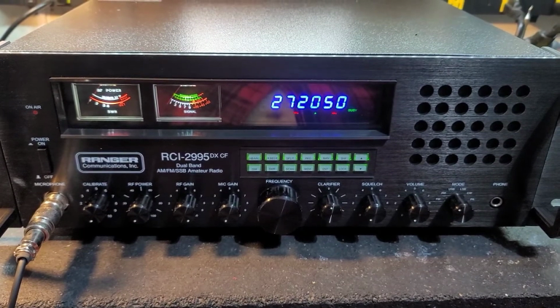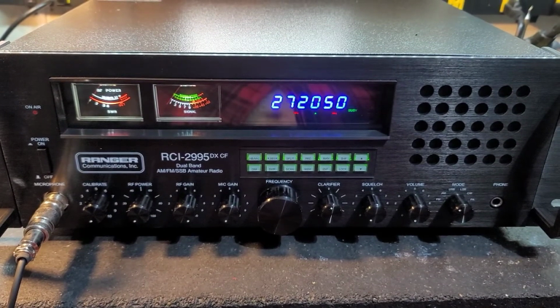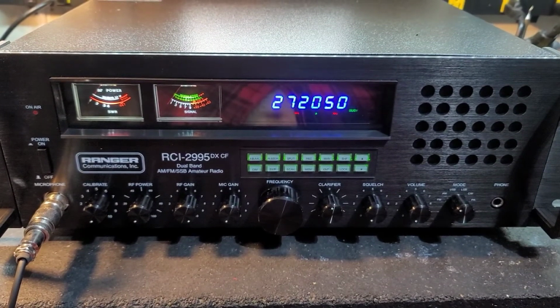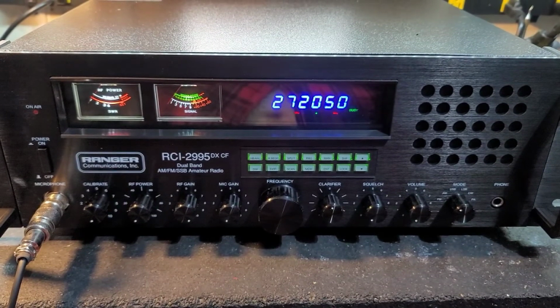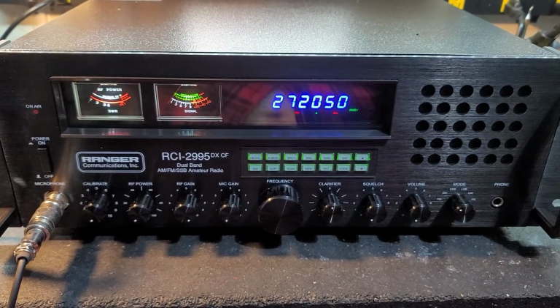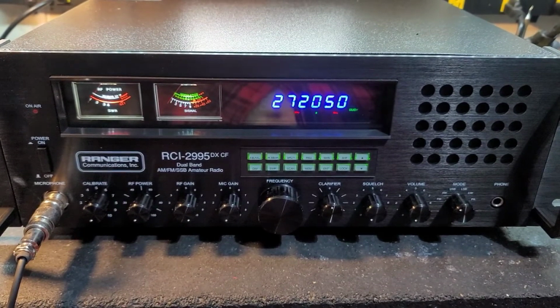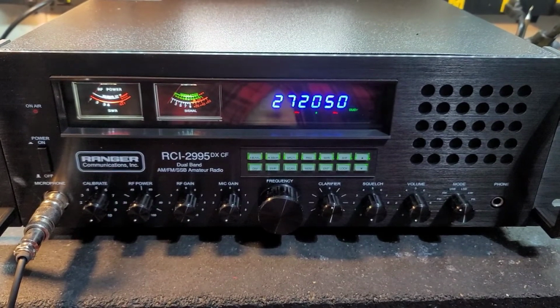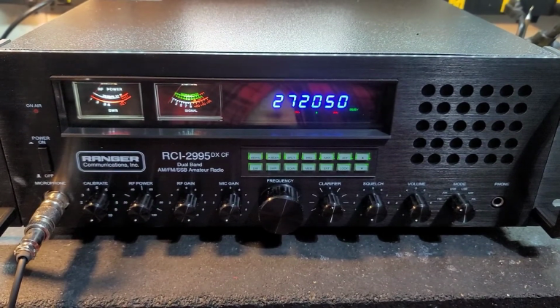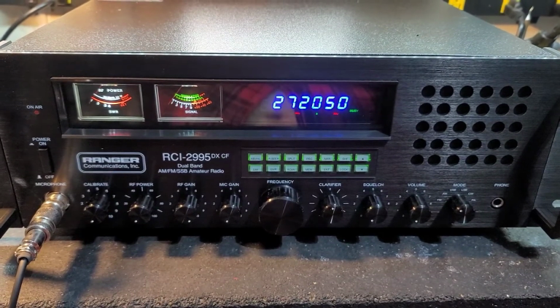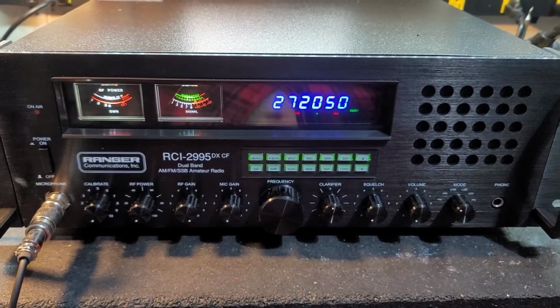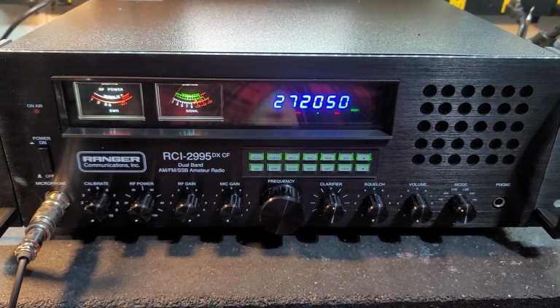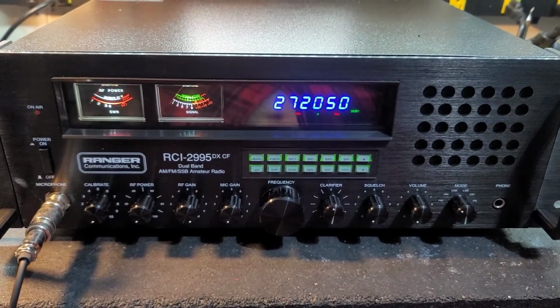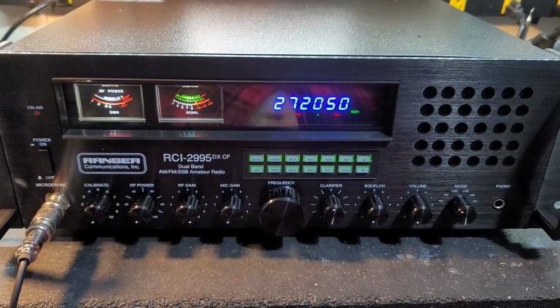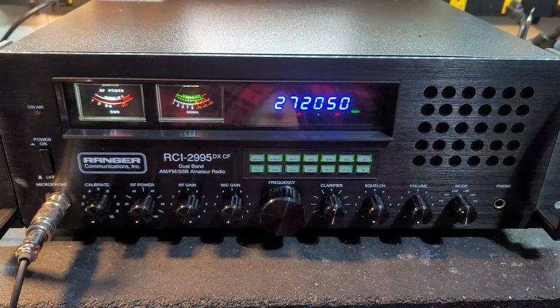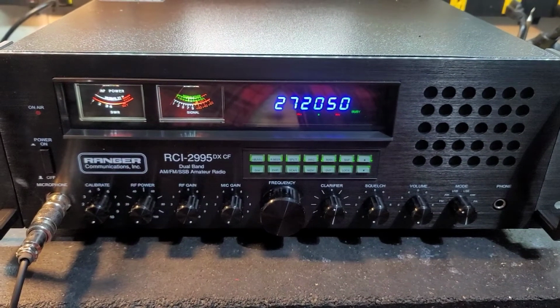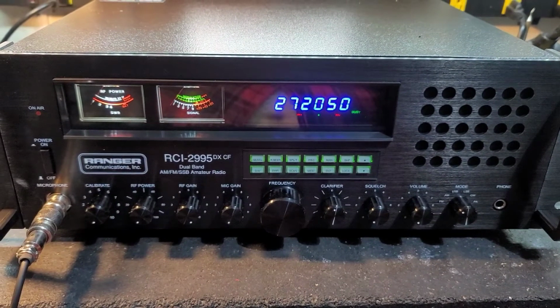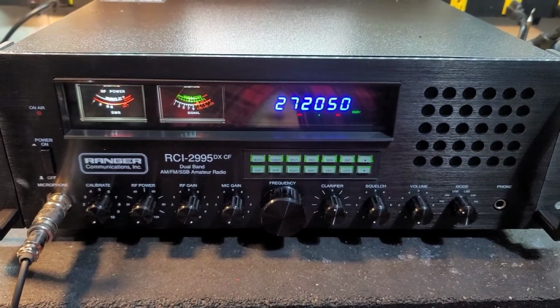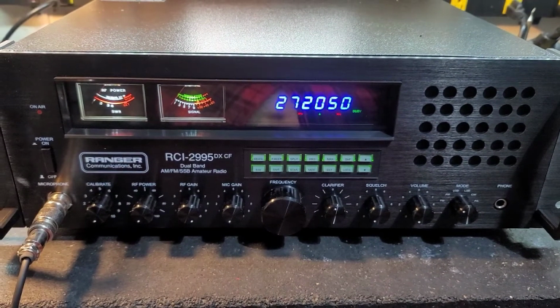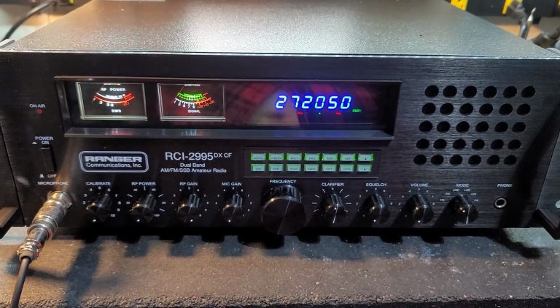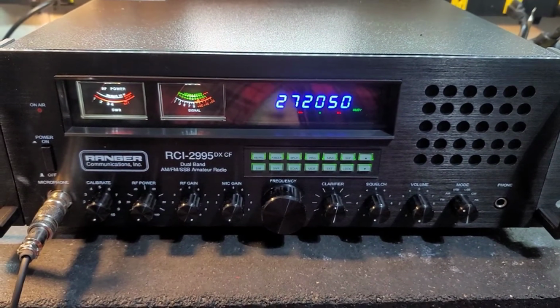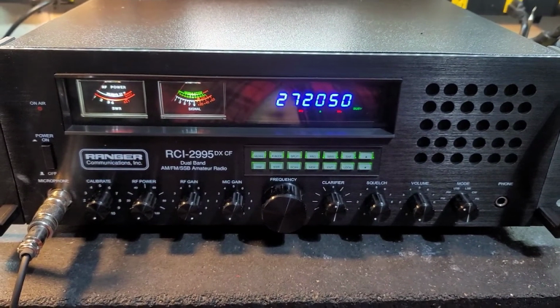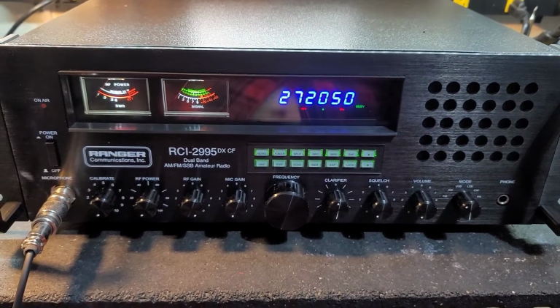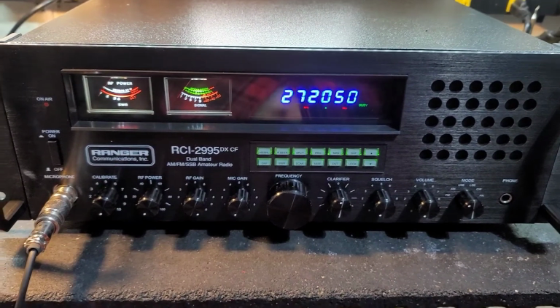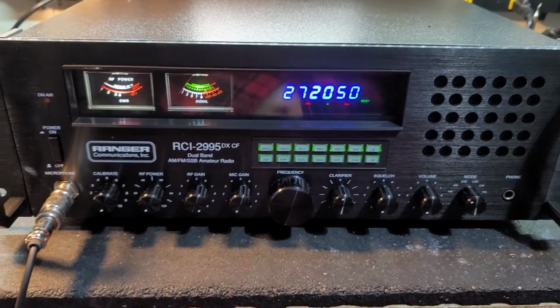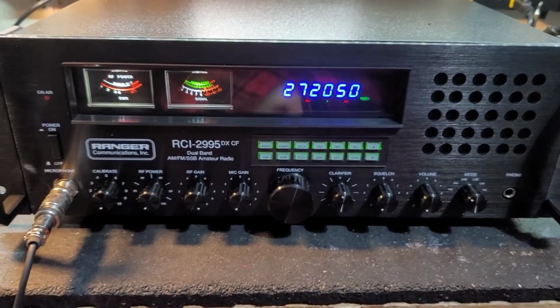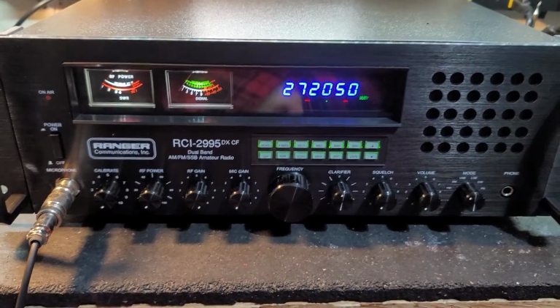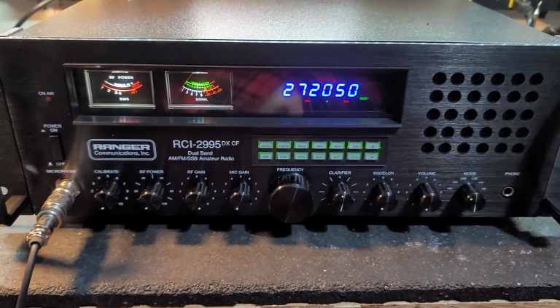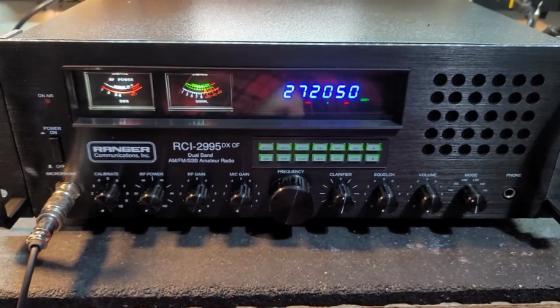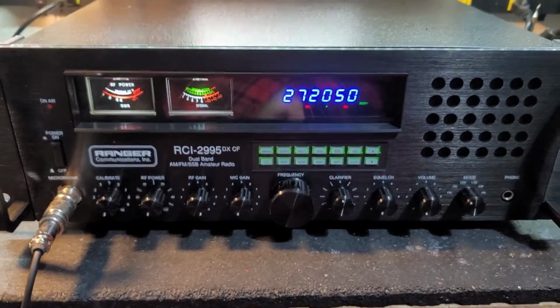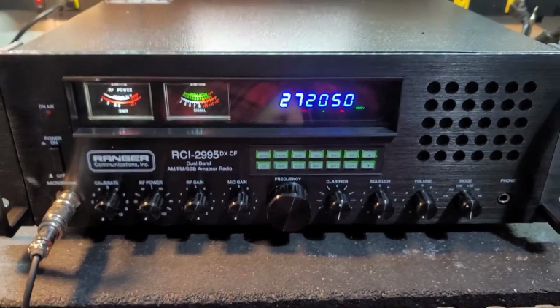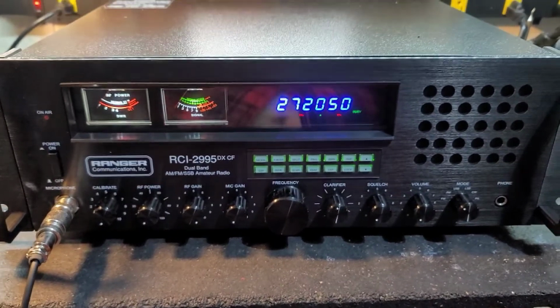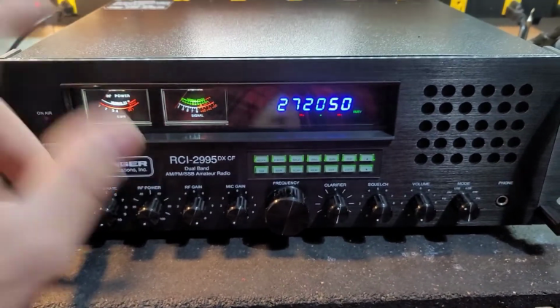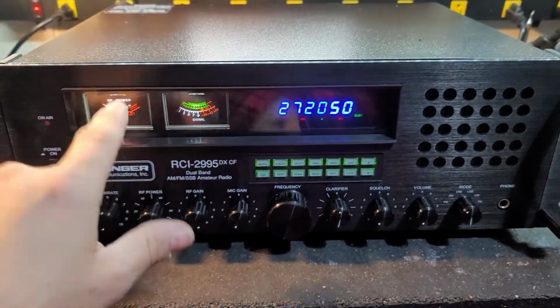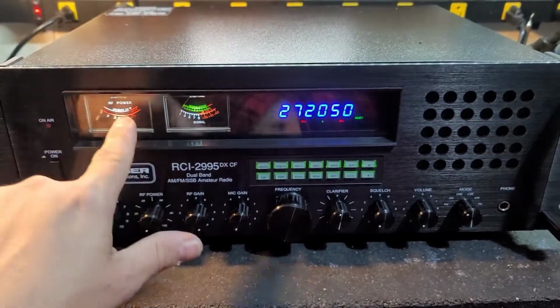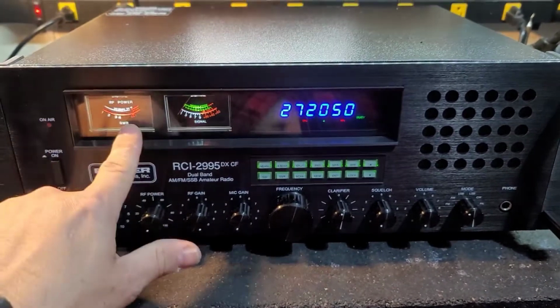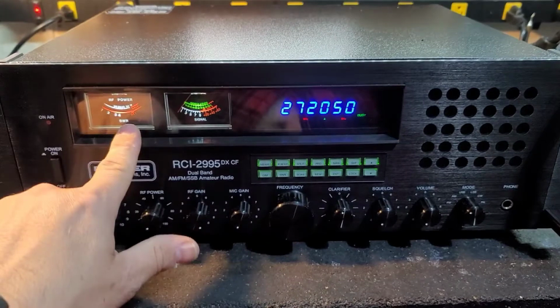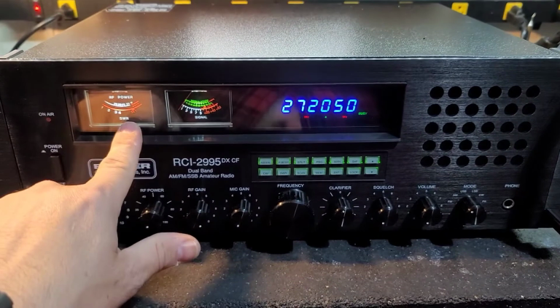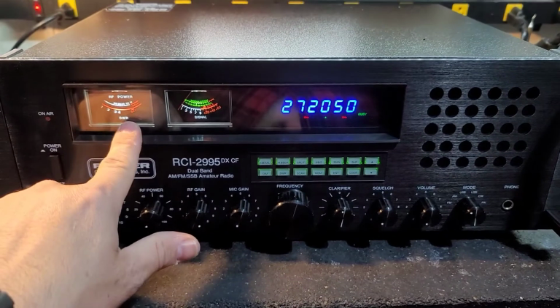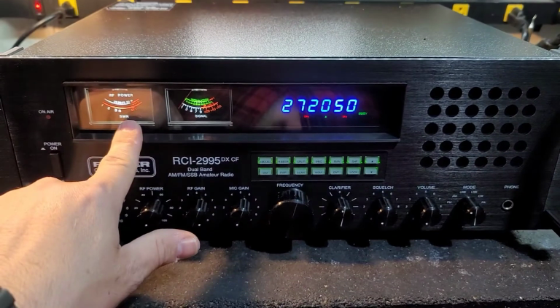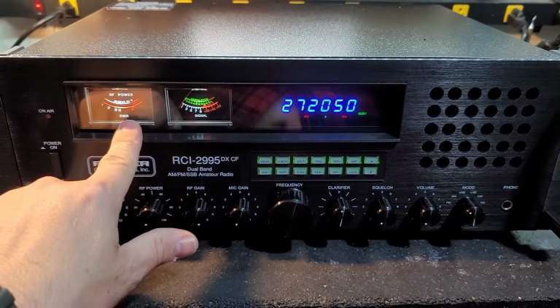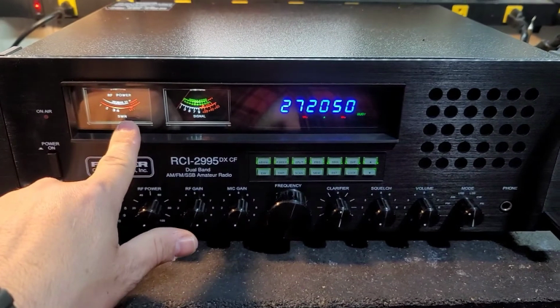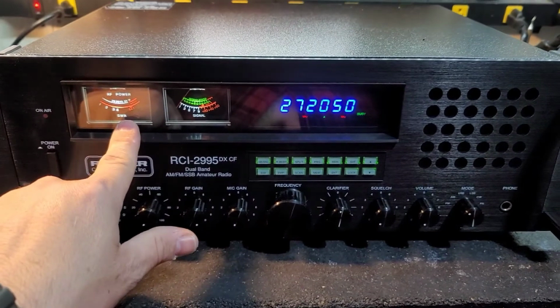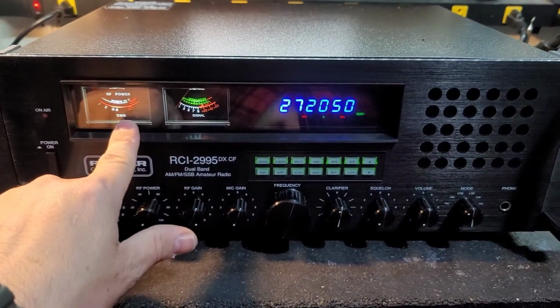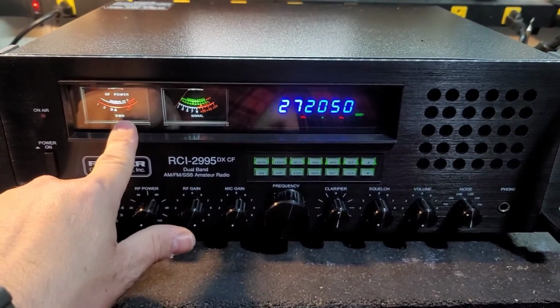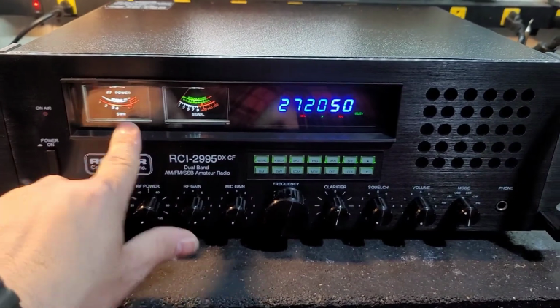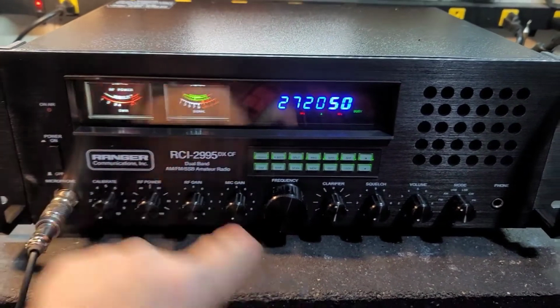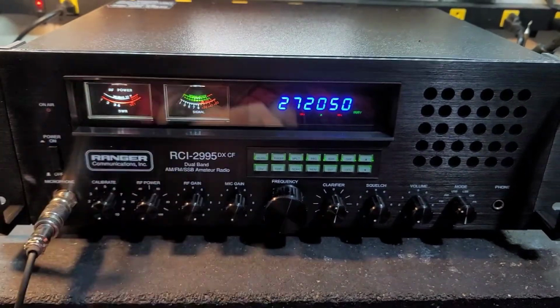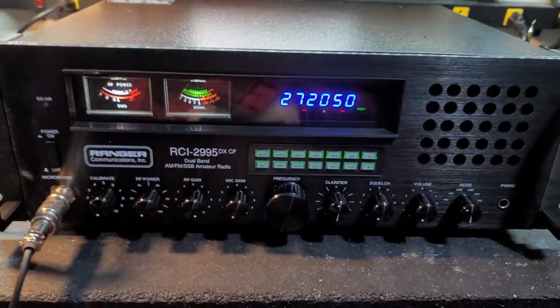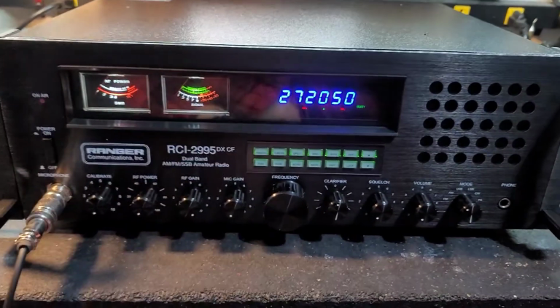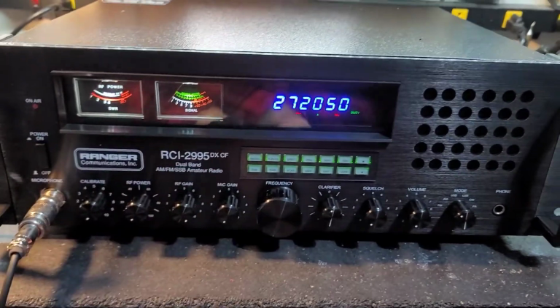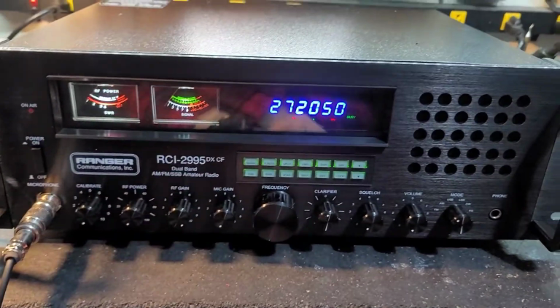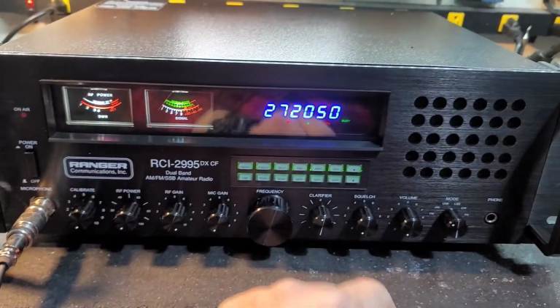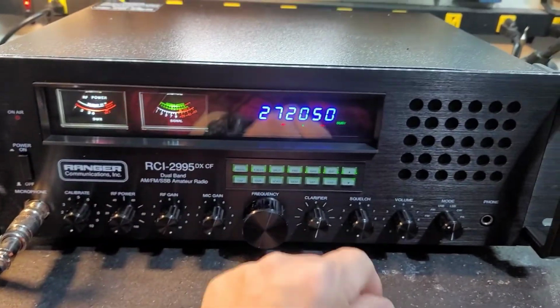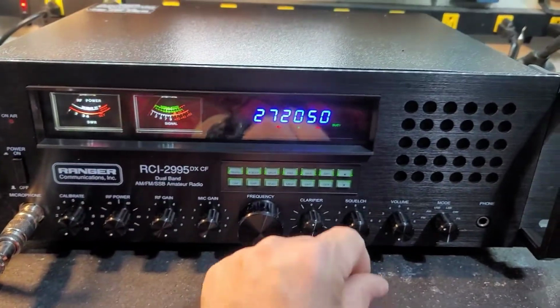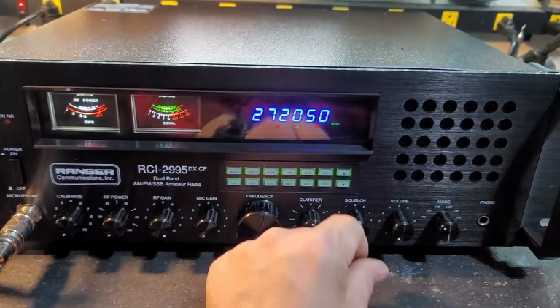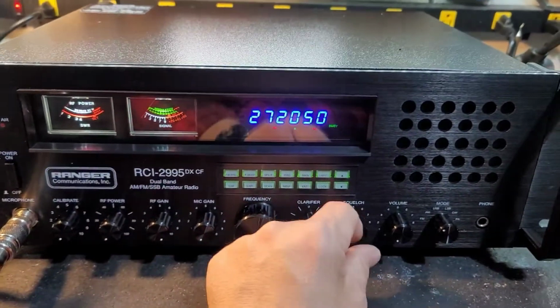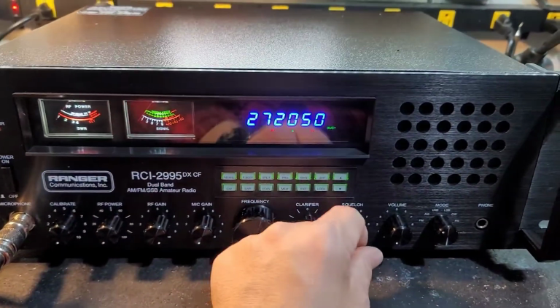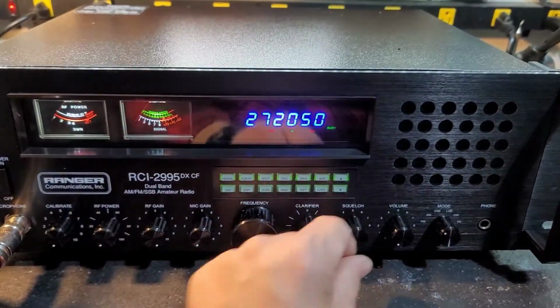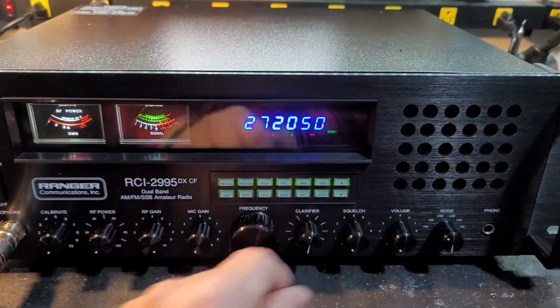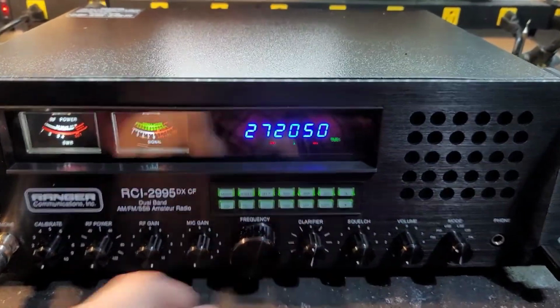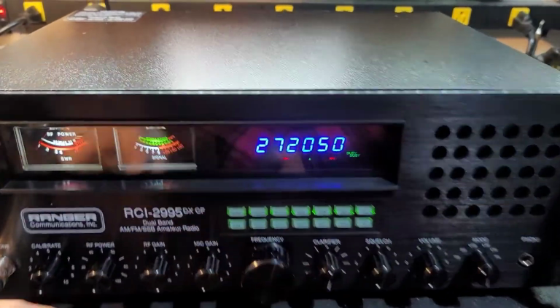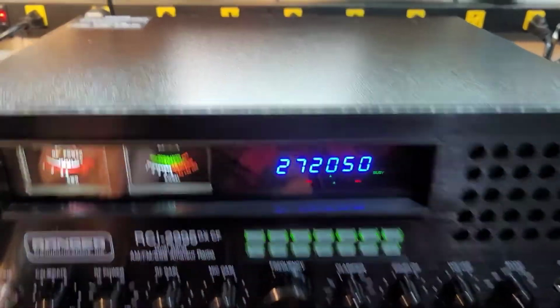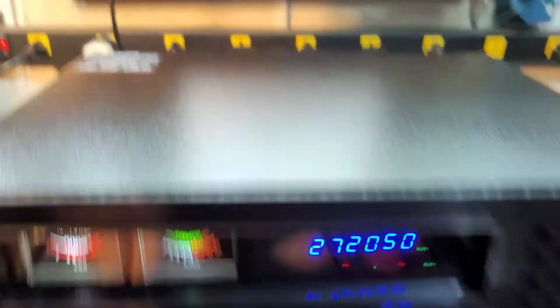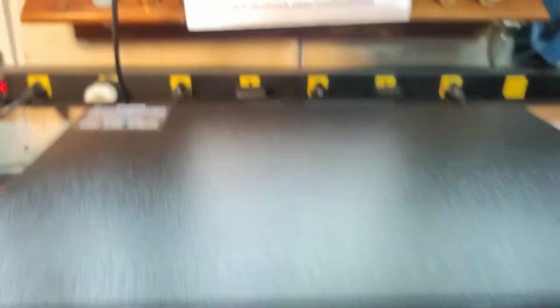Our tuned alignment, voltage regulator upgrade, white LEDs in the meters. Let's get right to it.